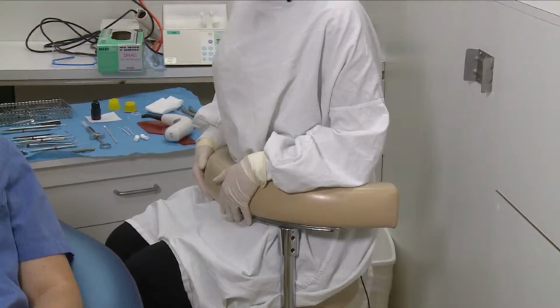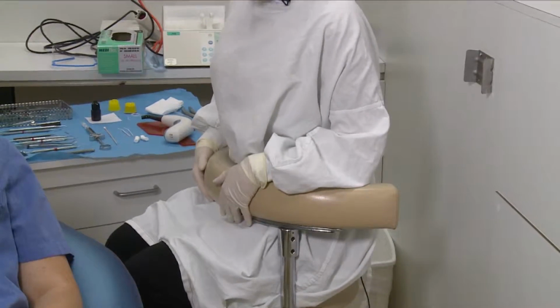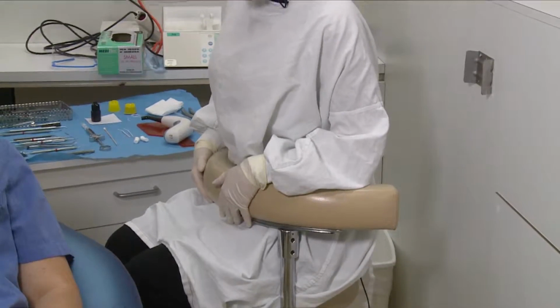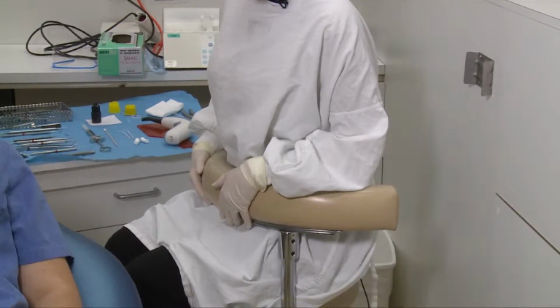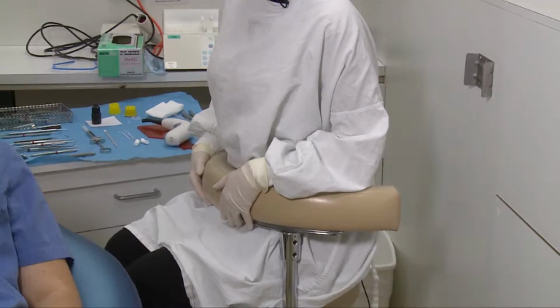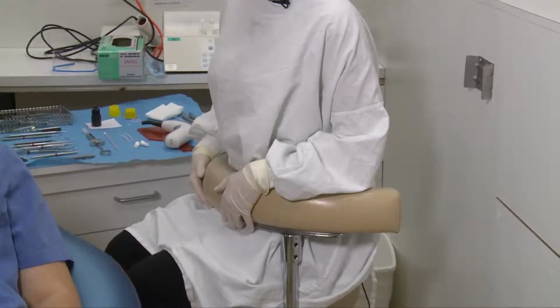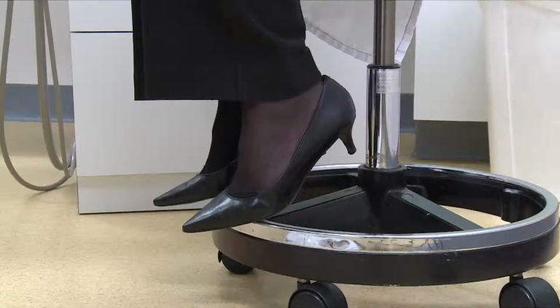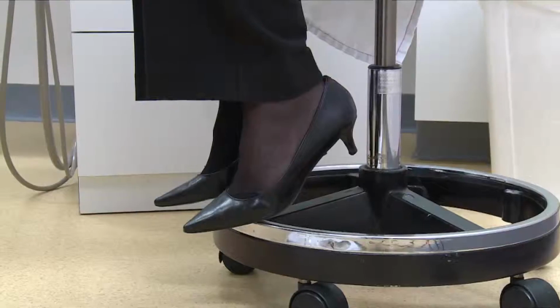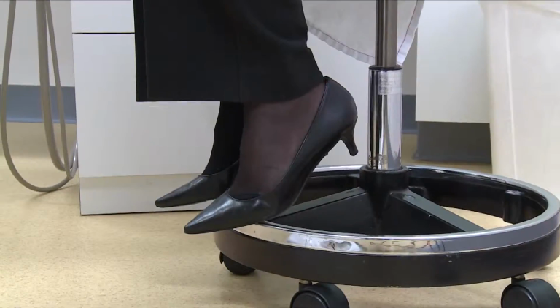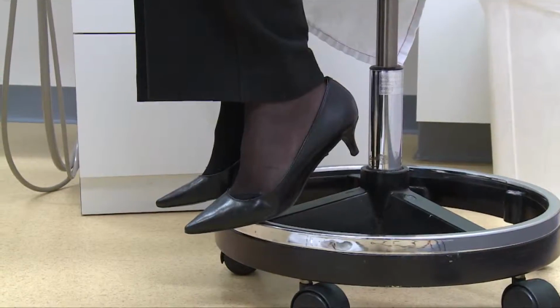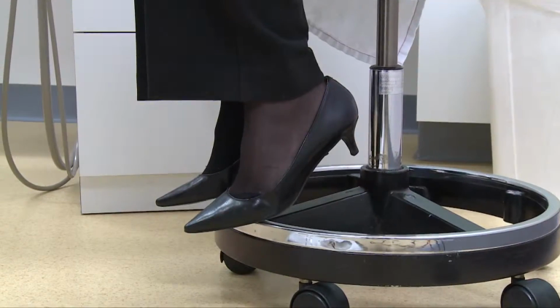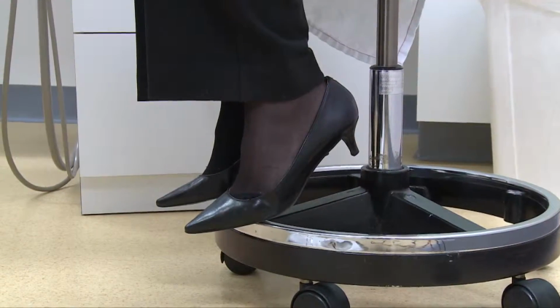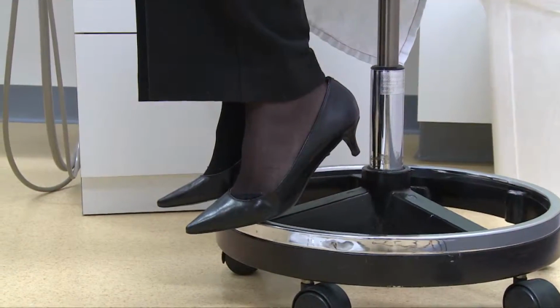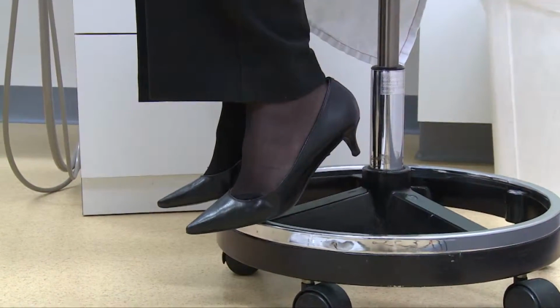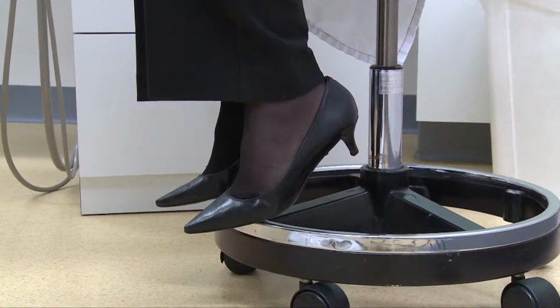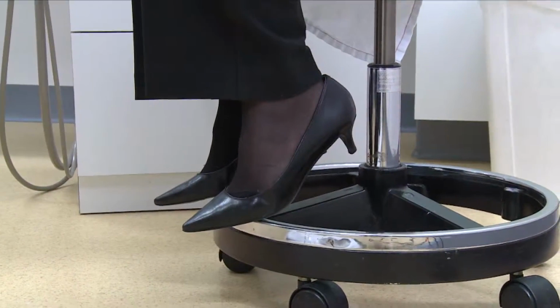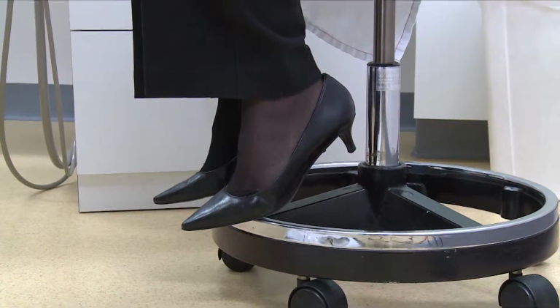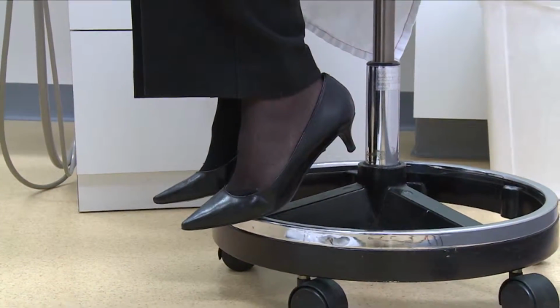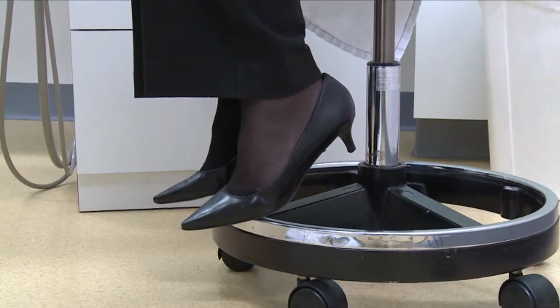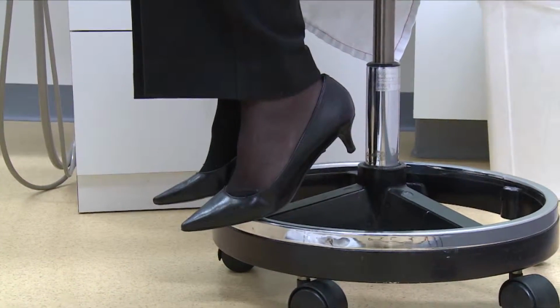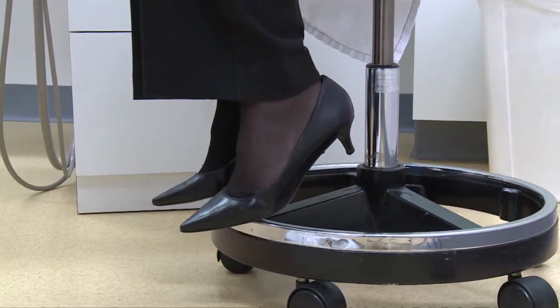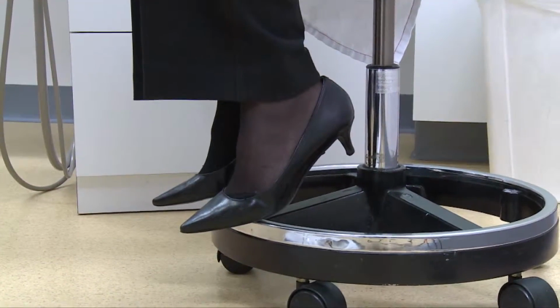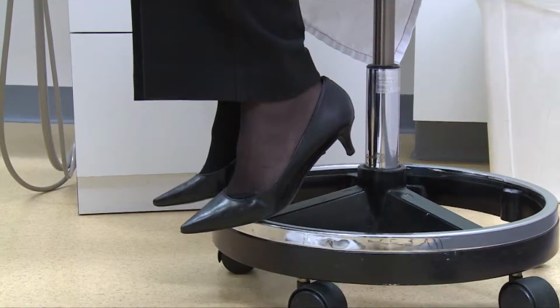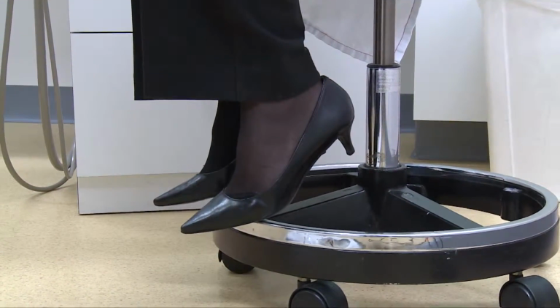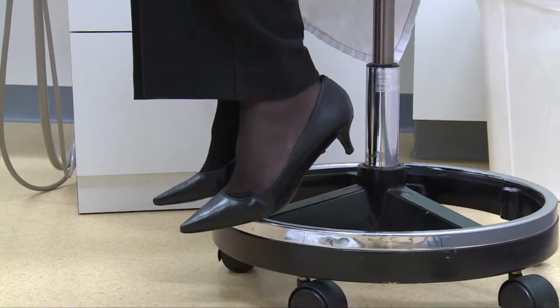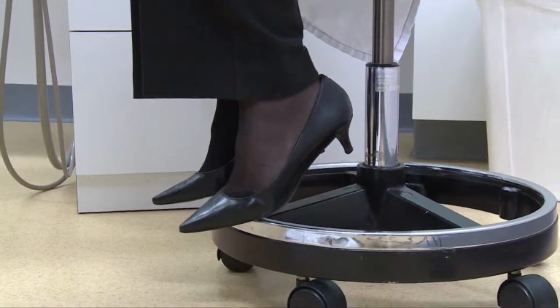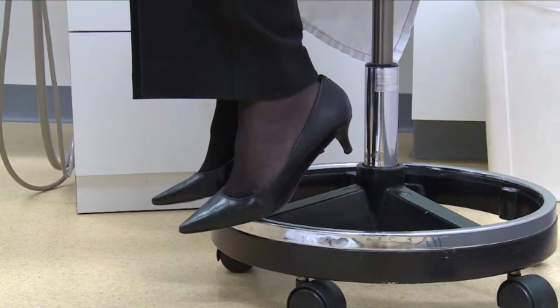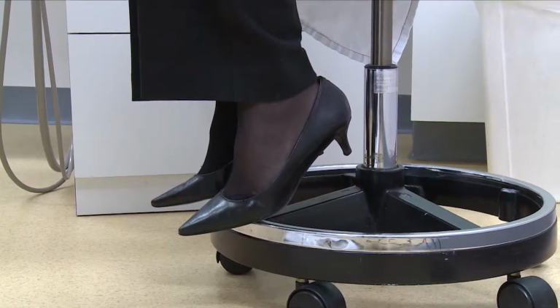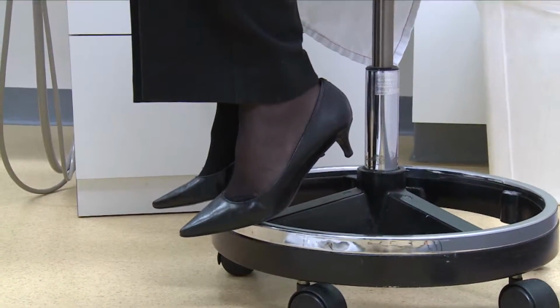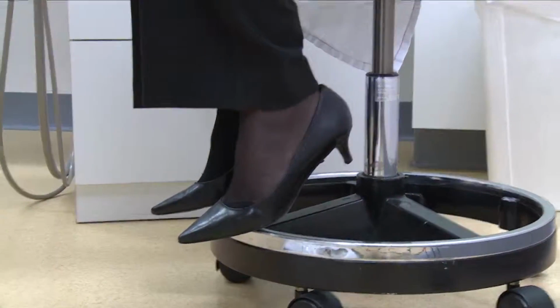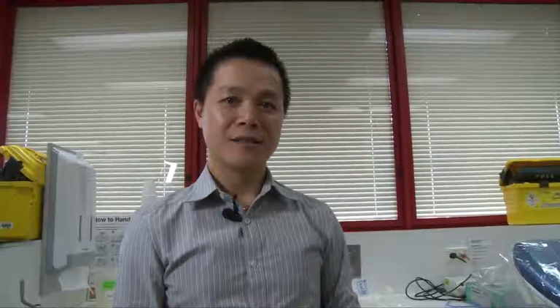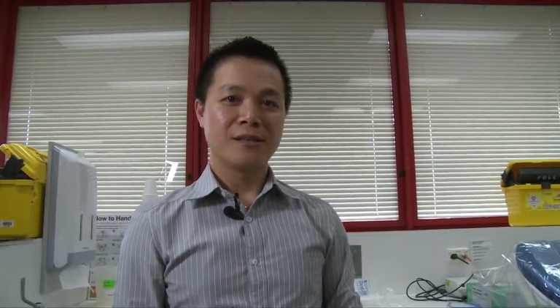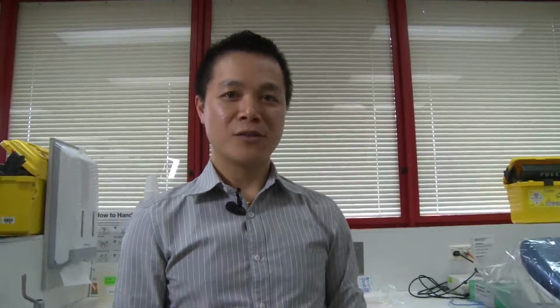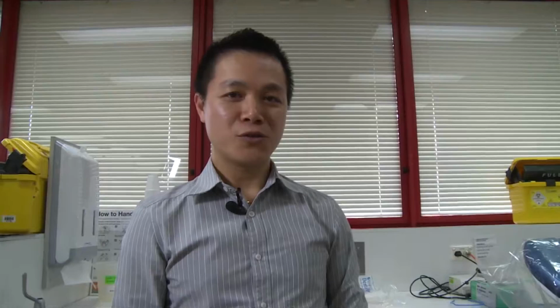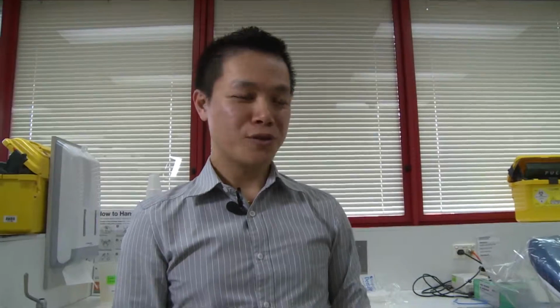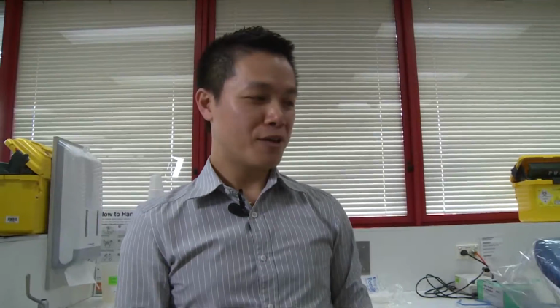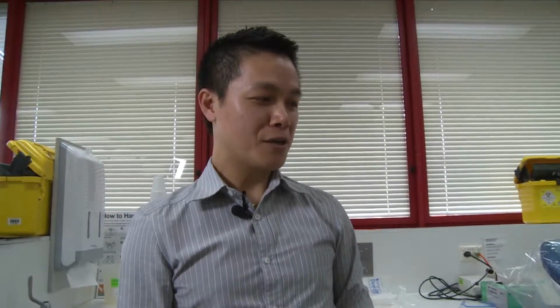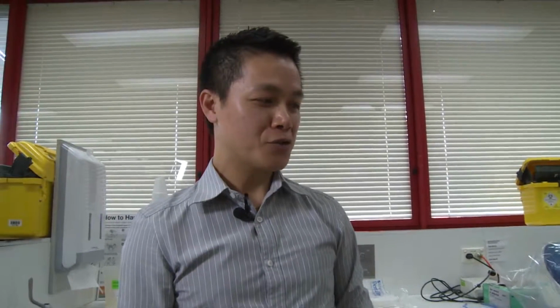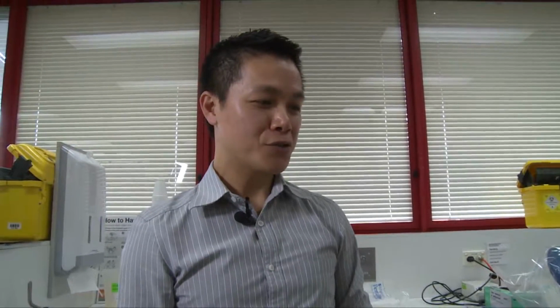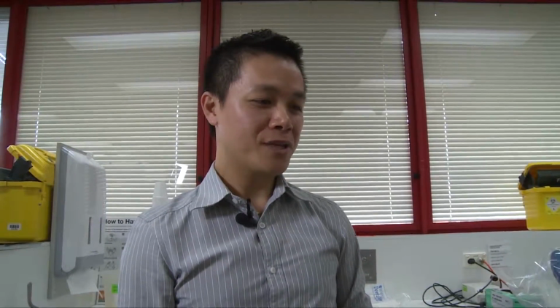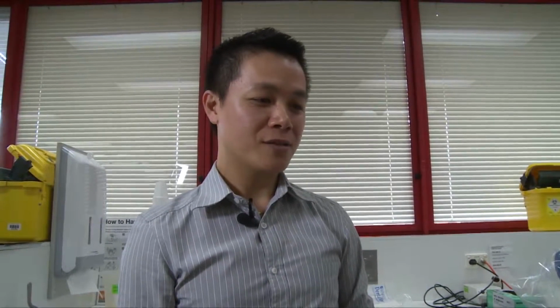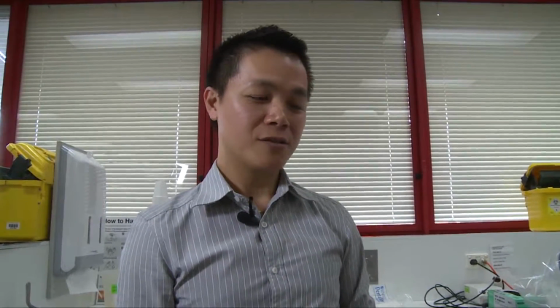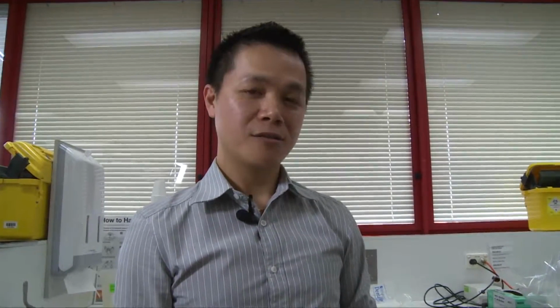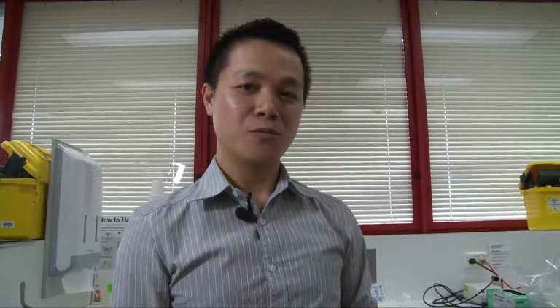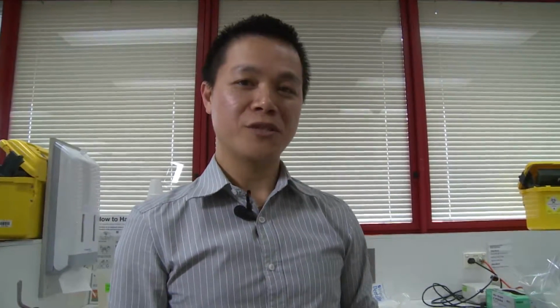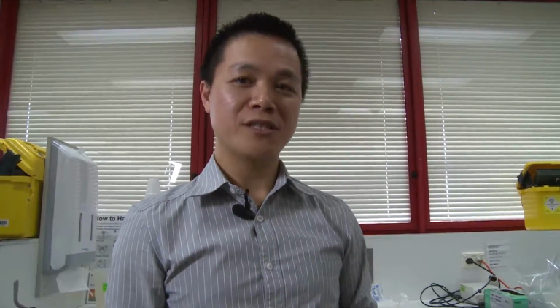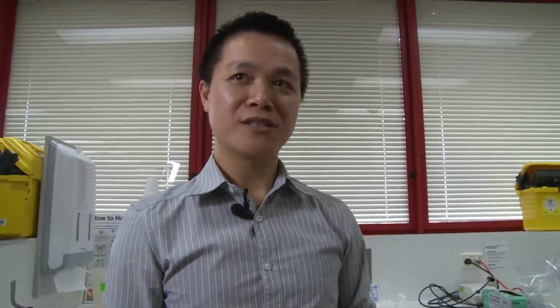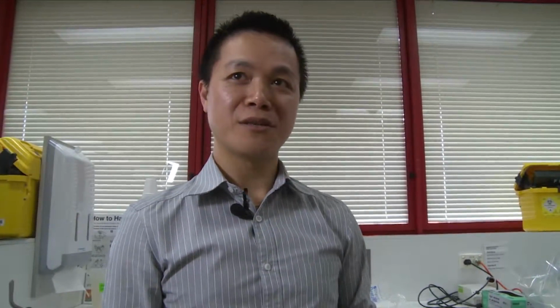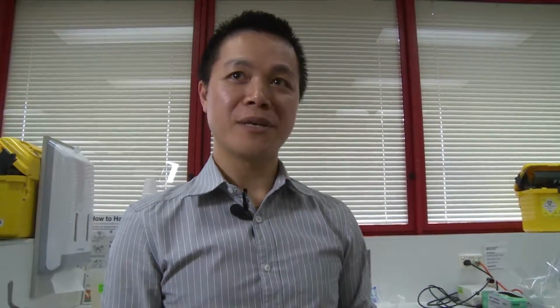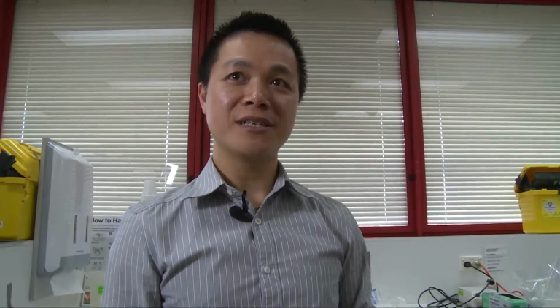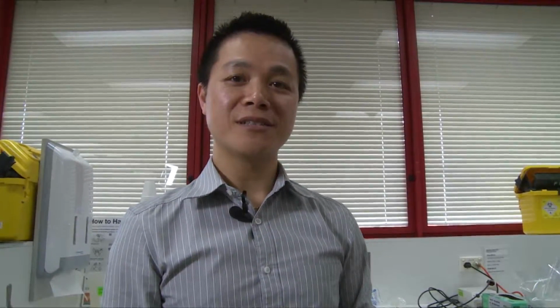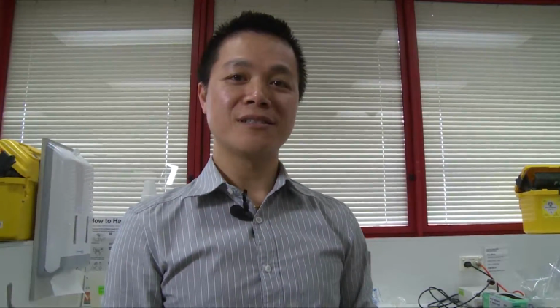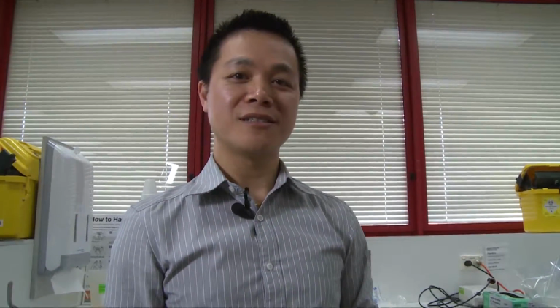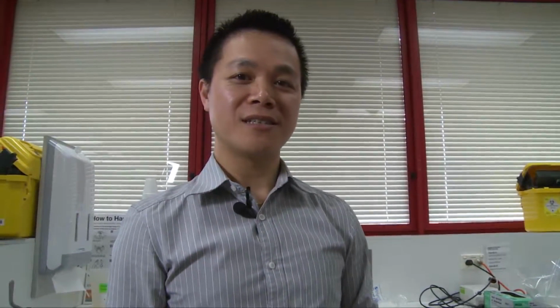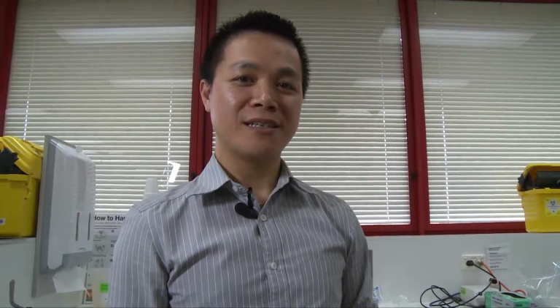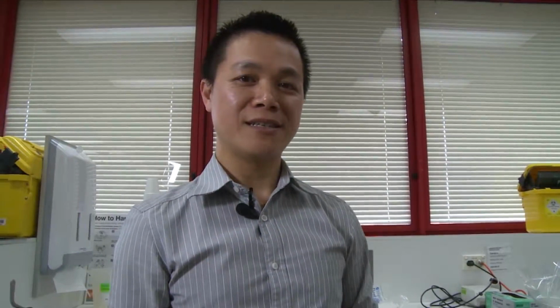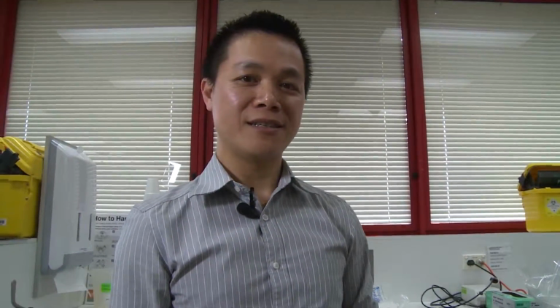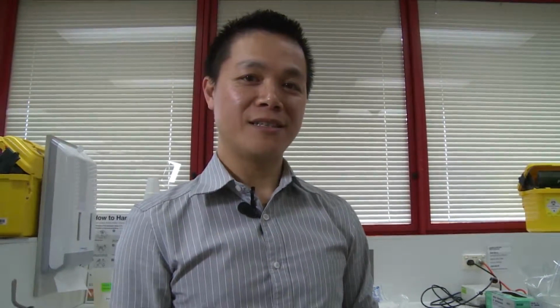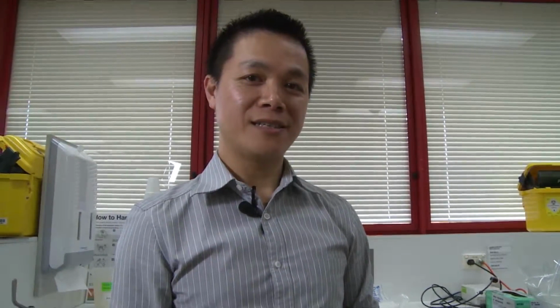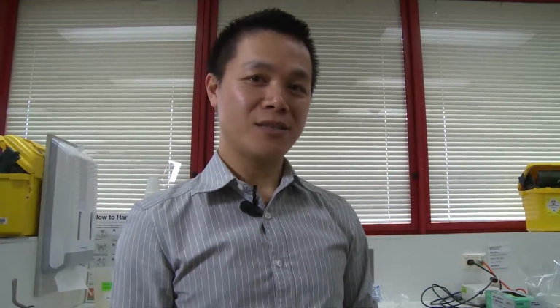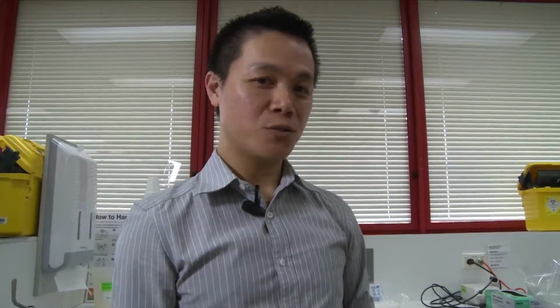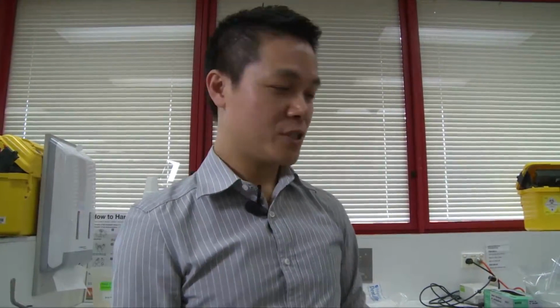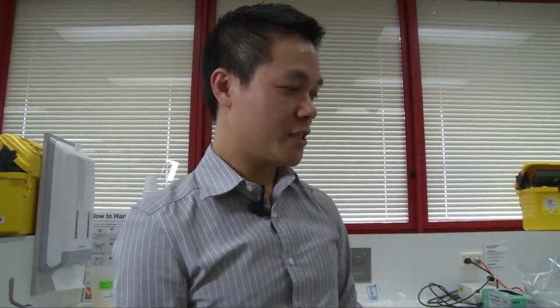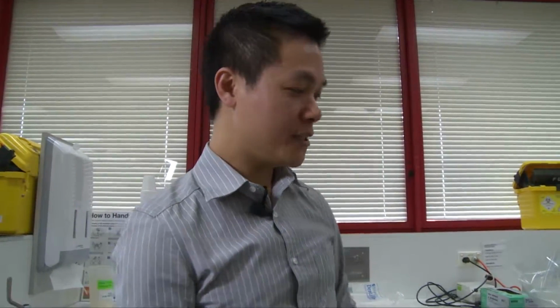With your feet rested up on the footrest. Now I'll show you how to position the patient in the dental chair.